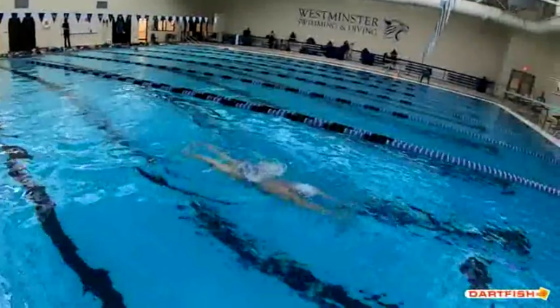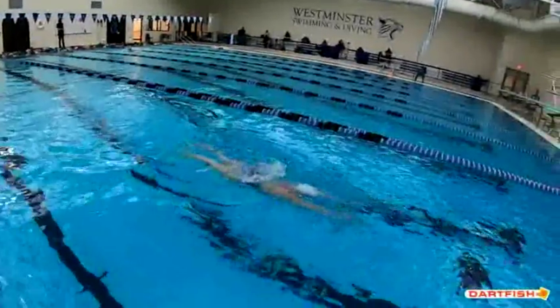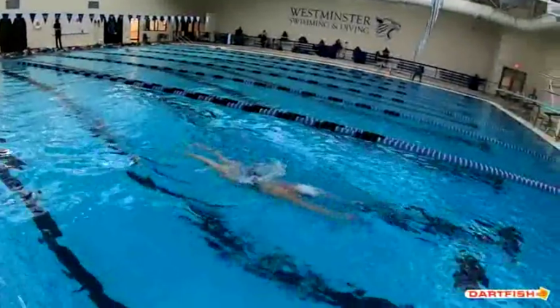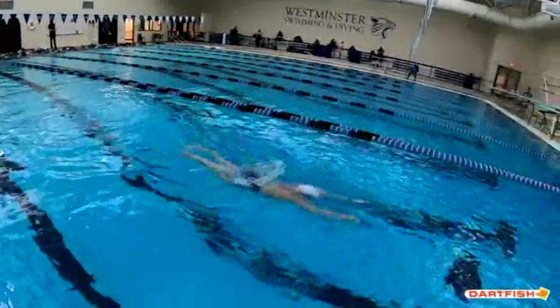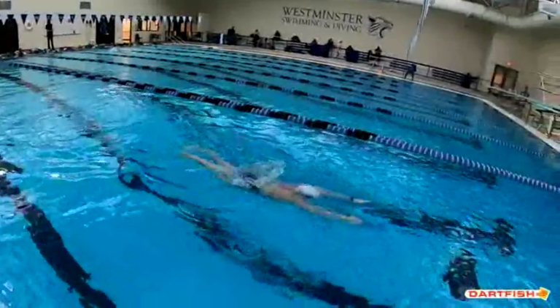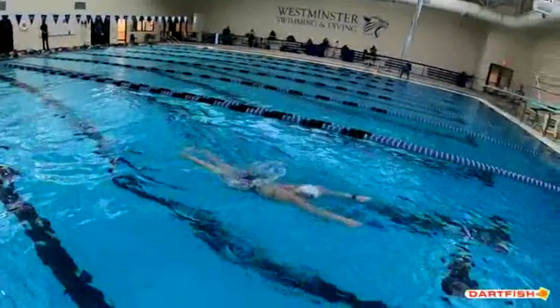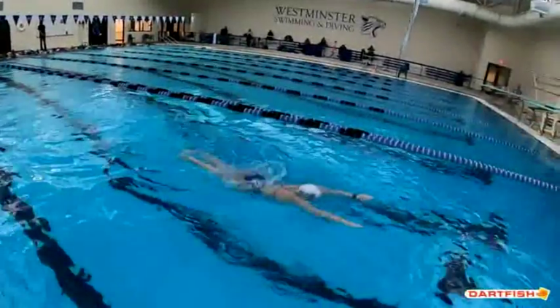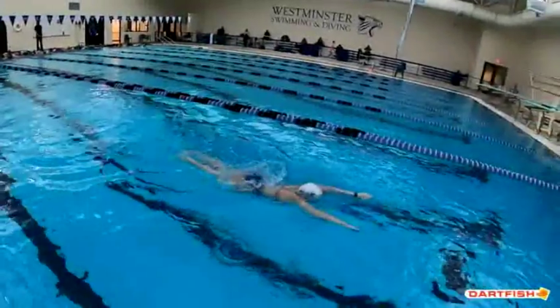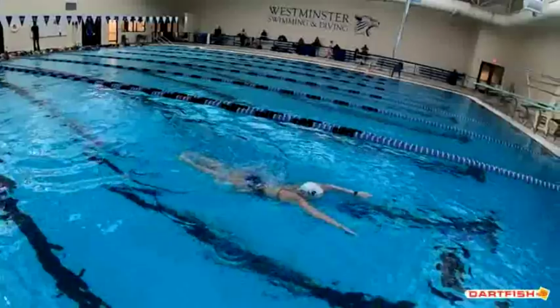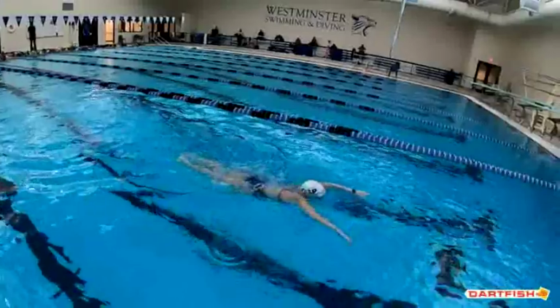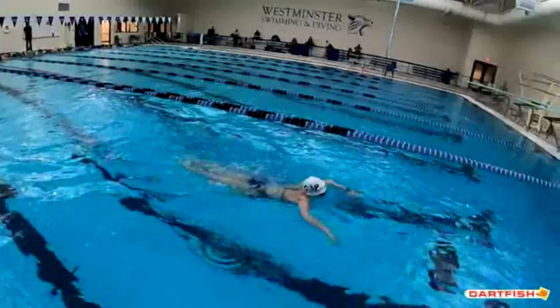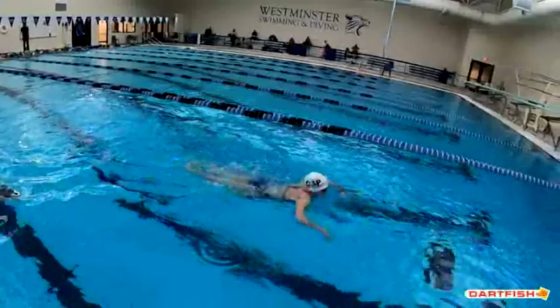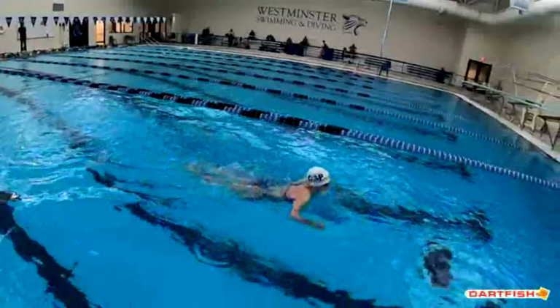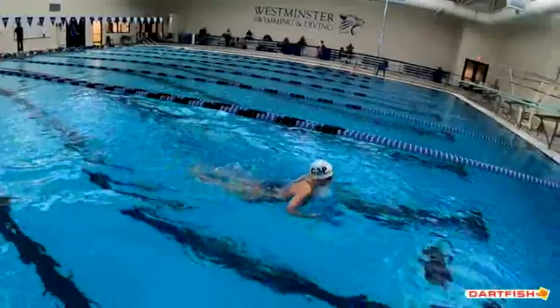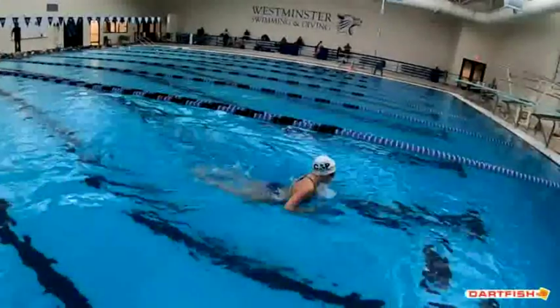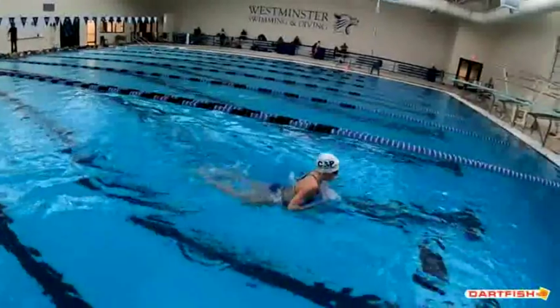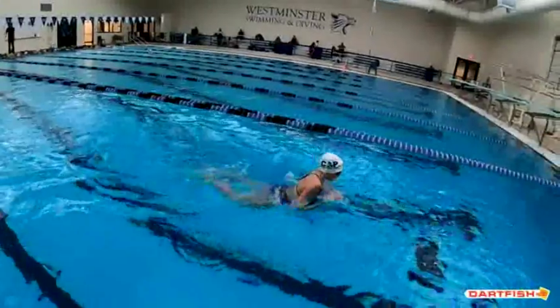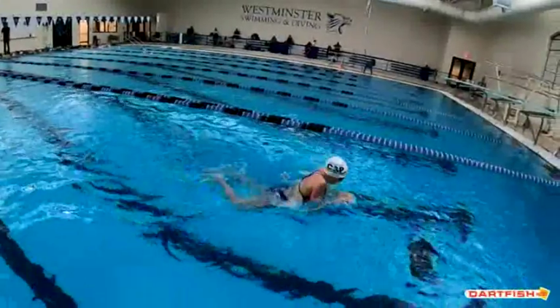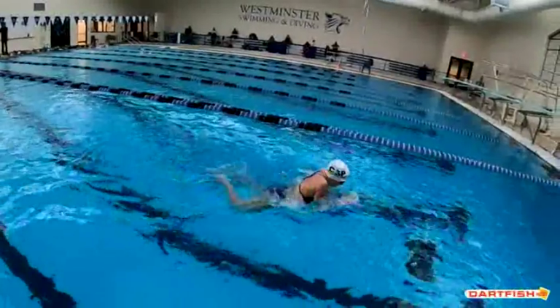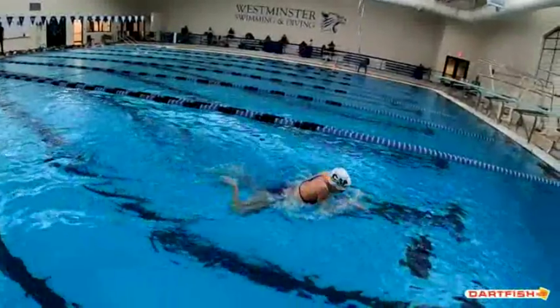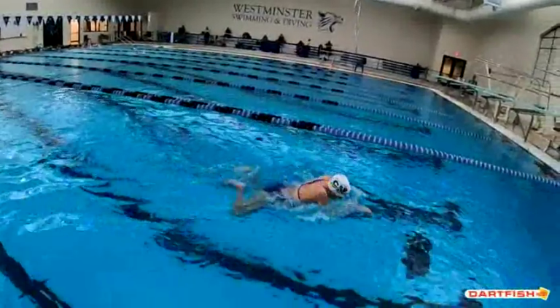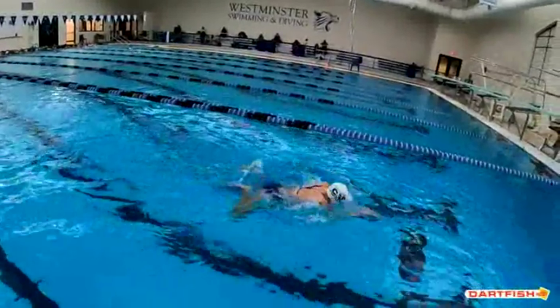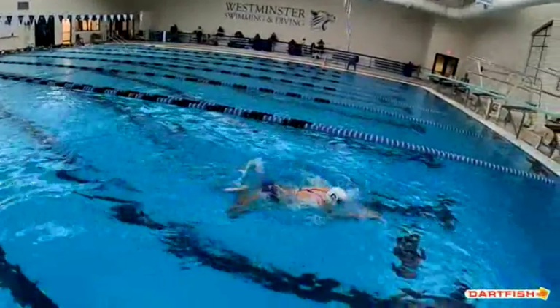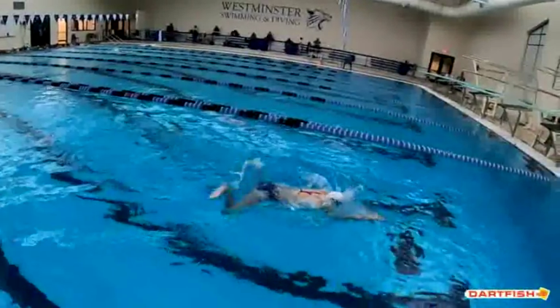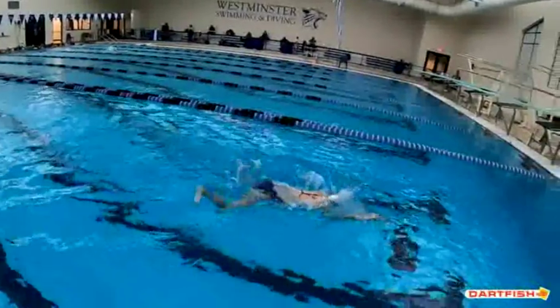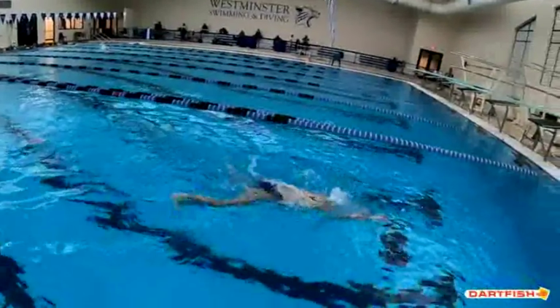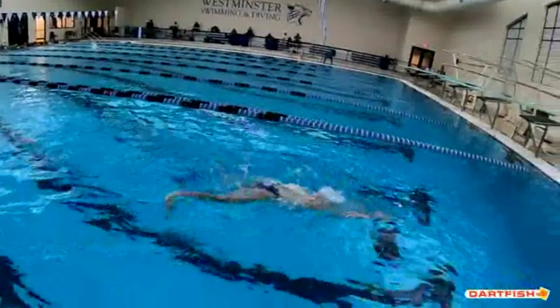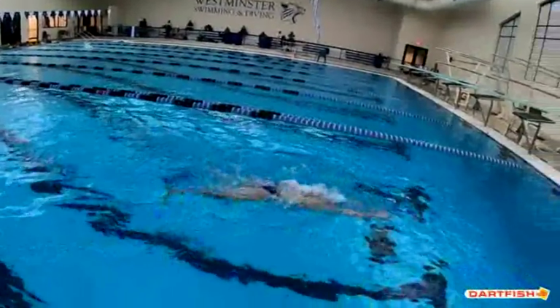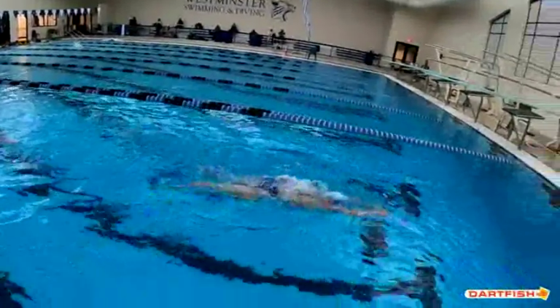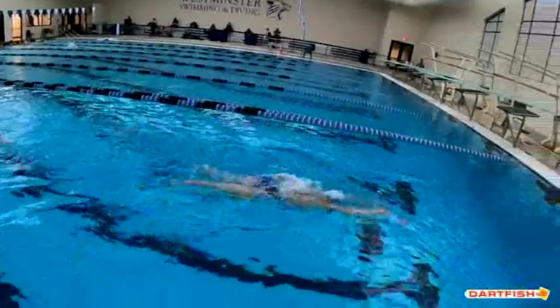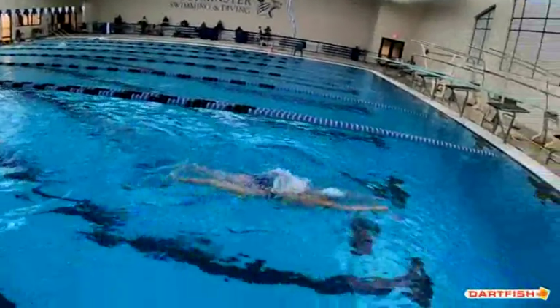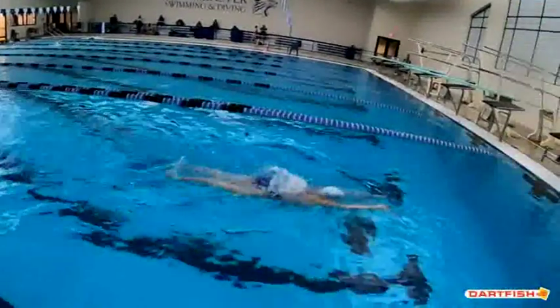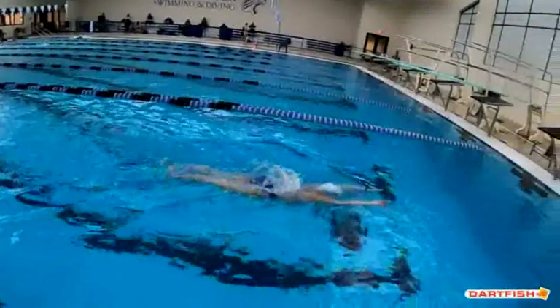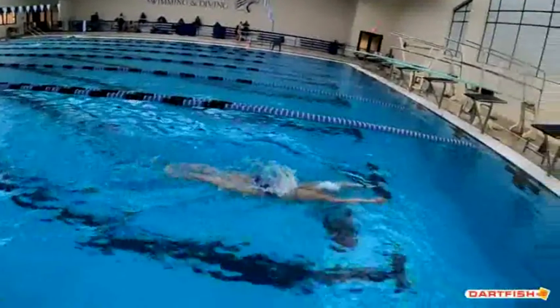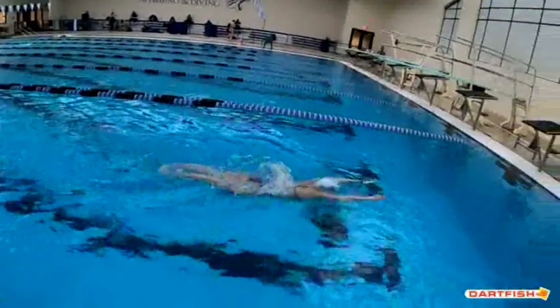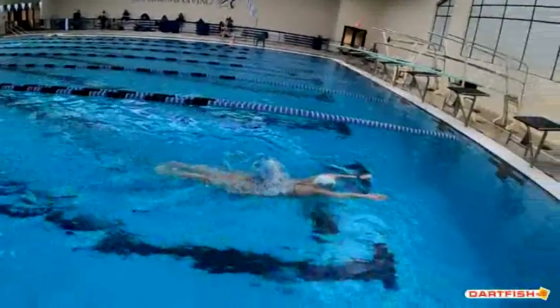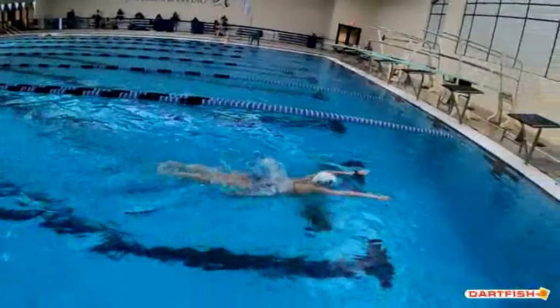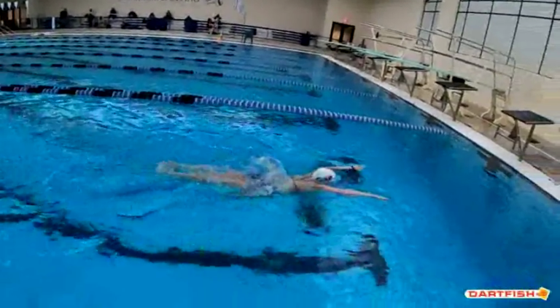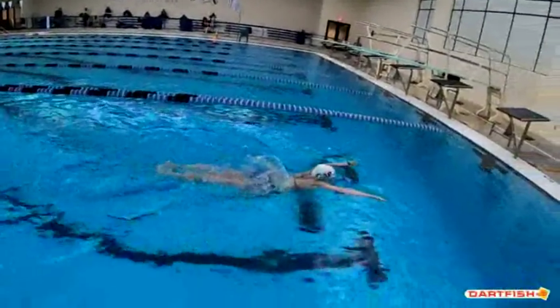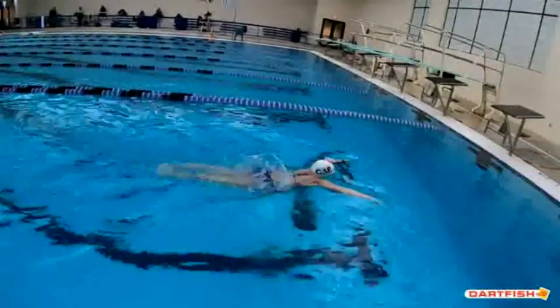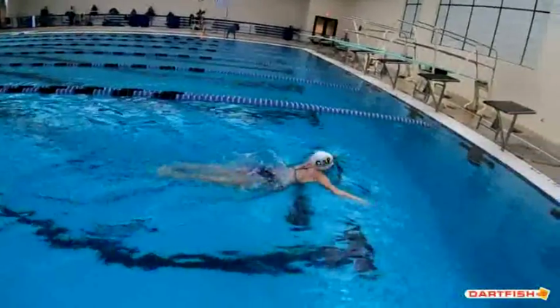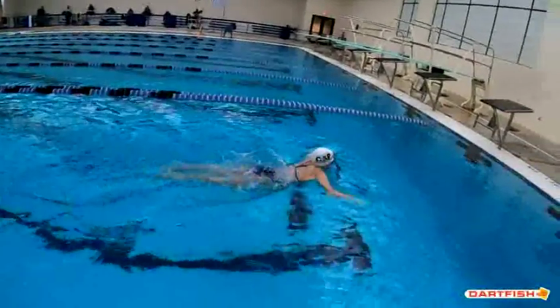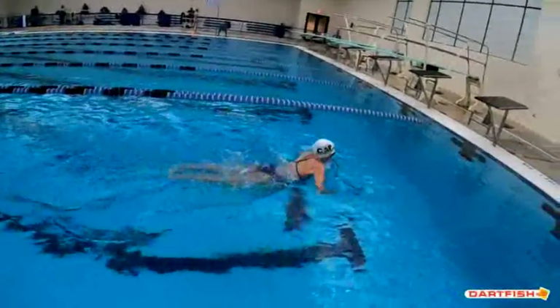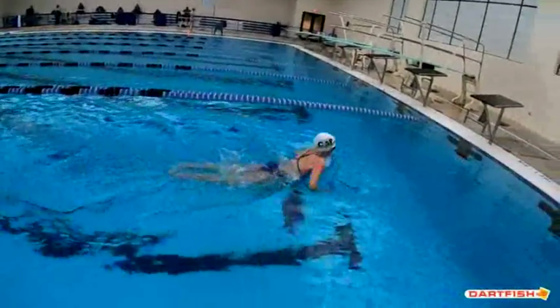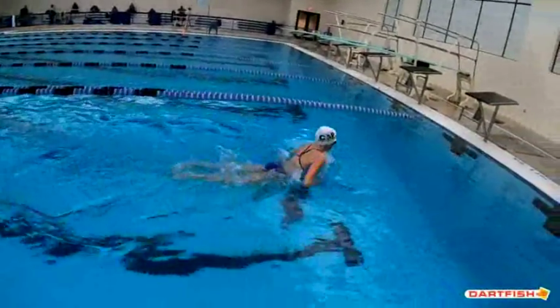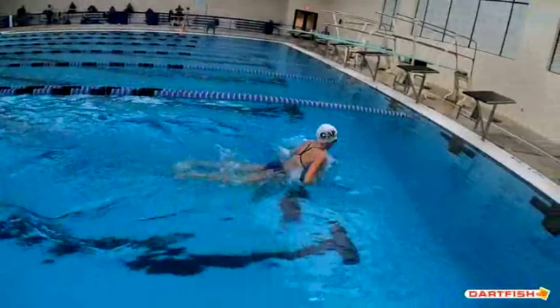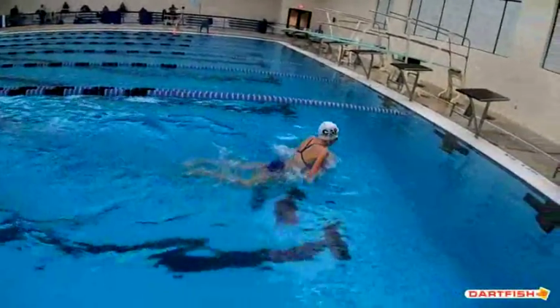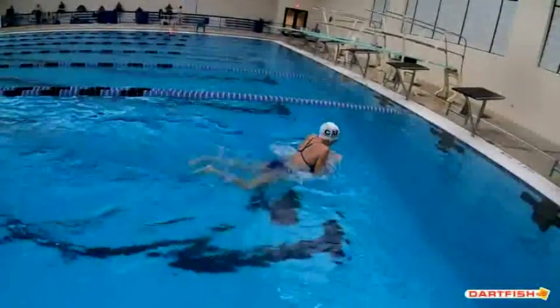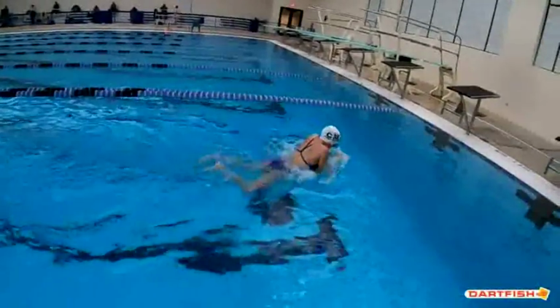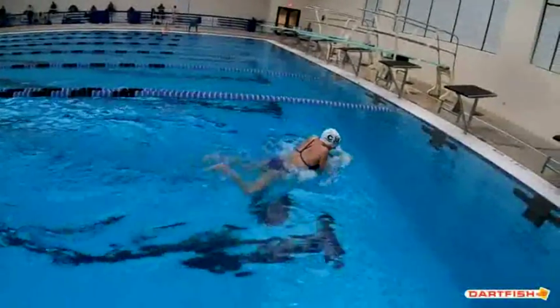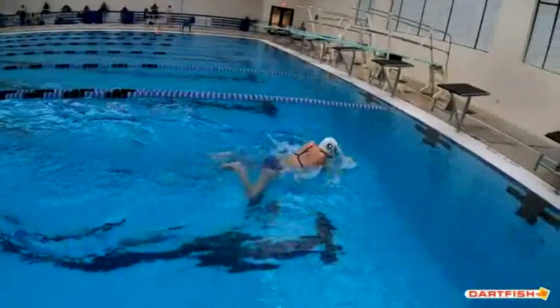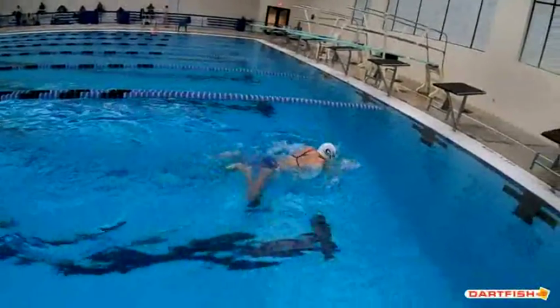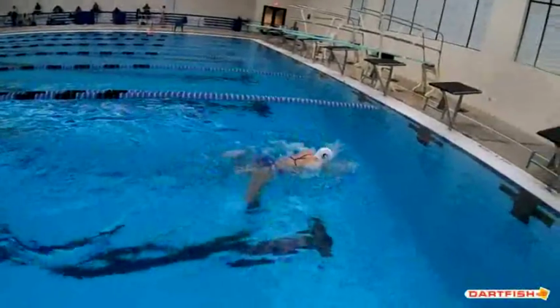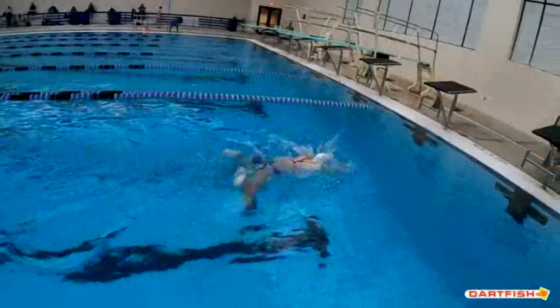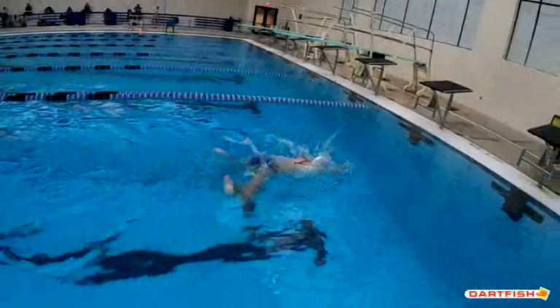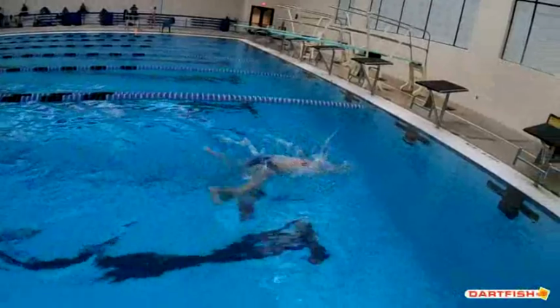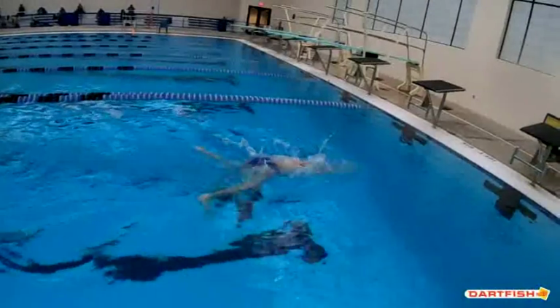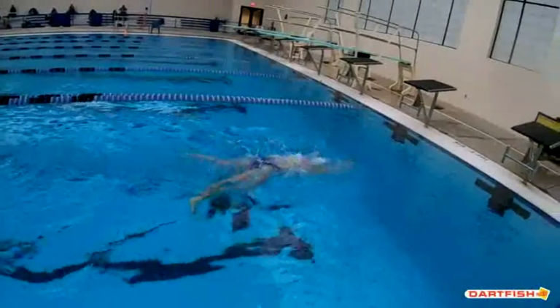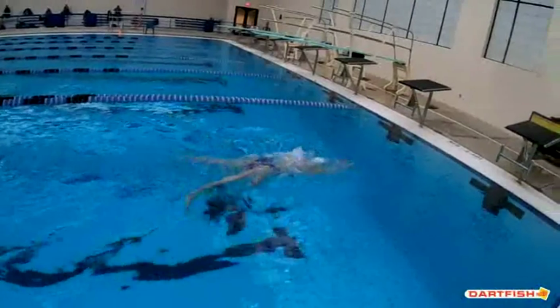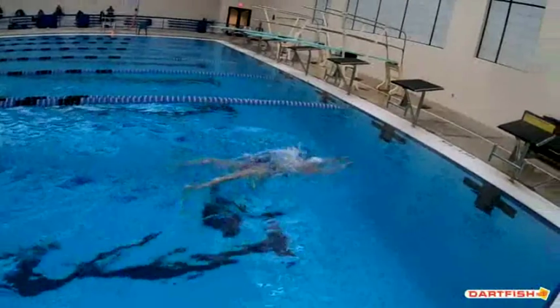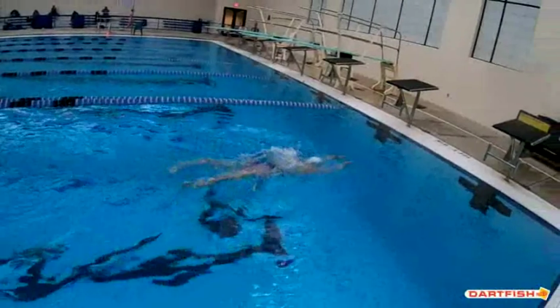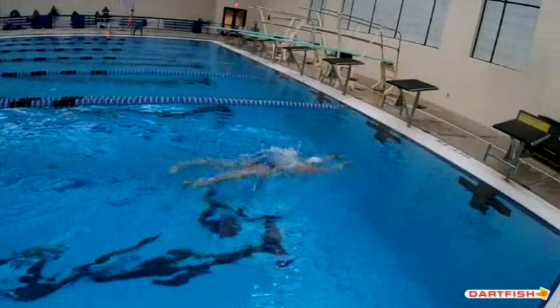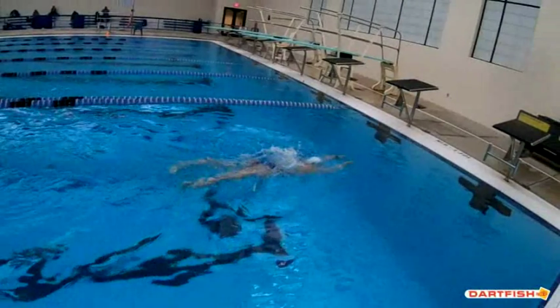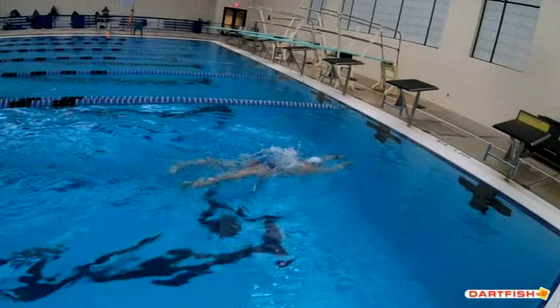Right now your breaststroke has just gotten faster and stronger. Your progress this past just a few months has been amazing.